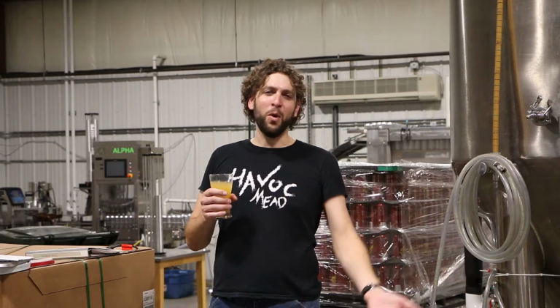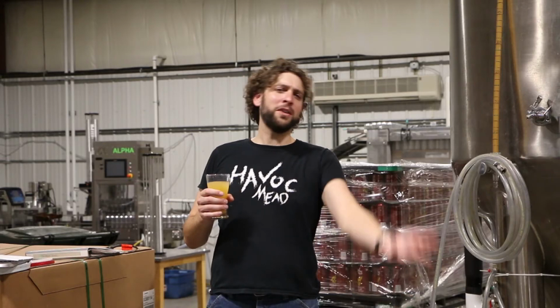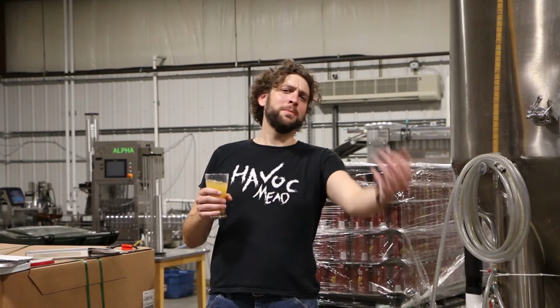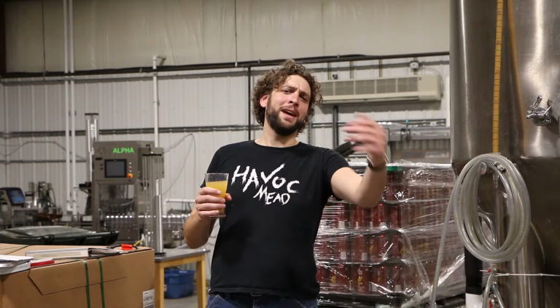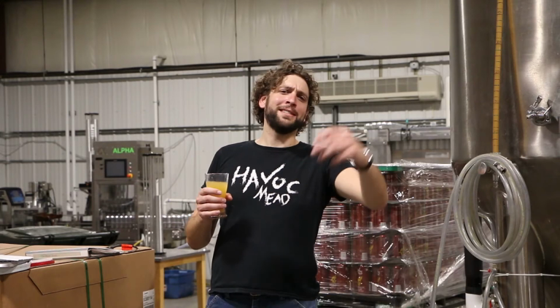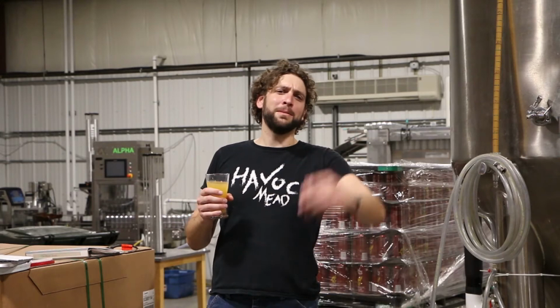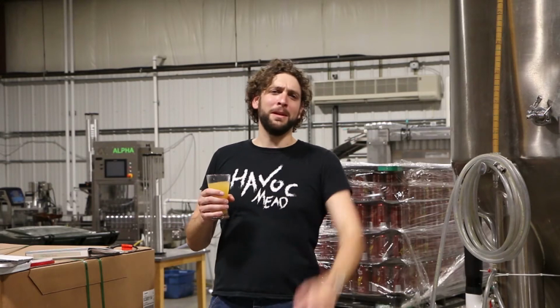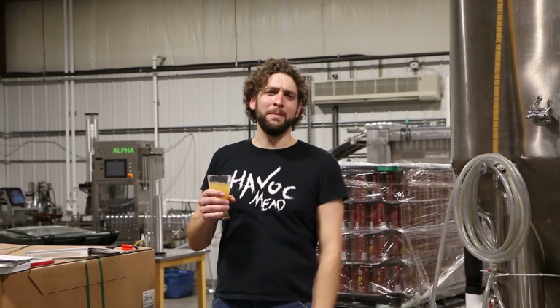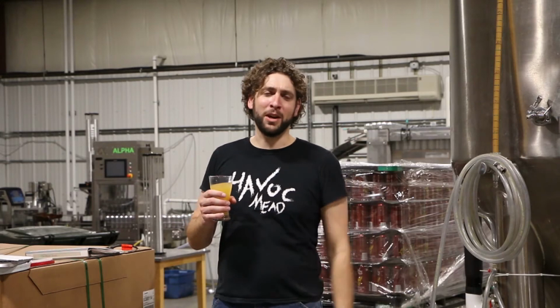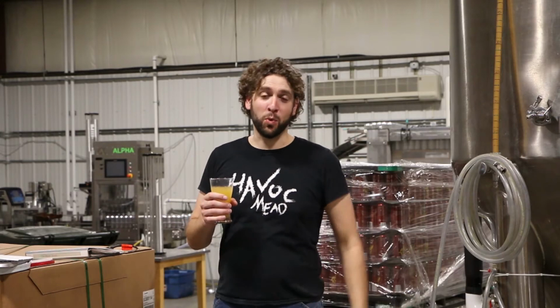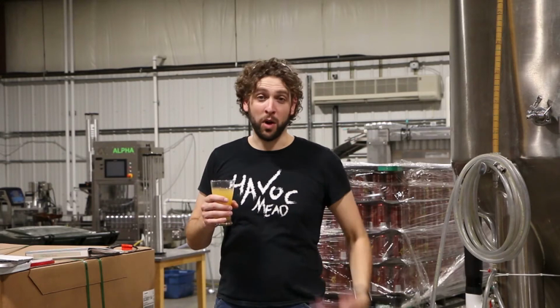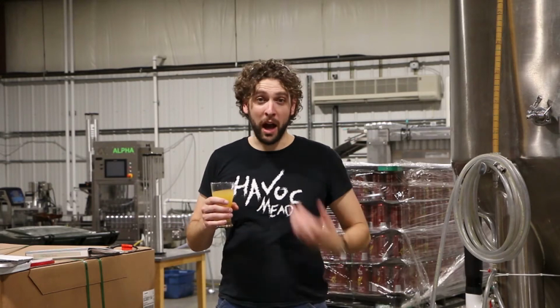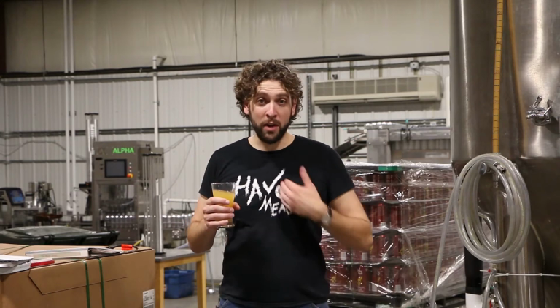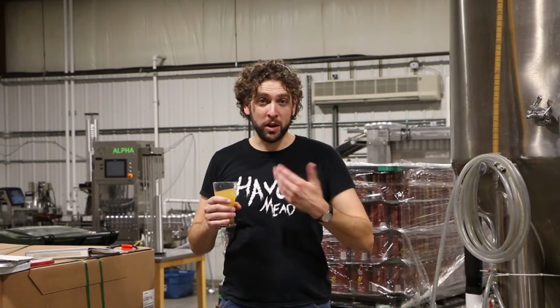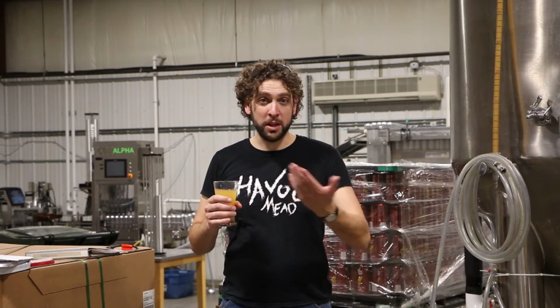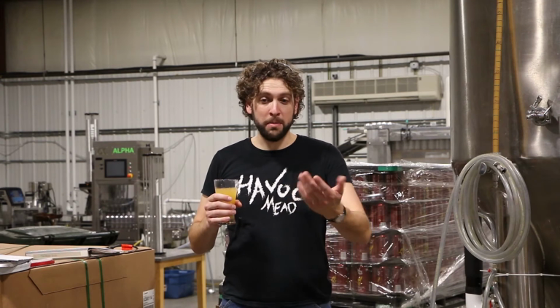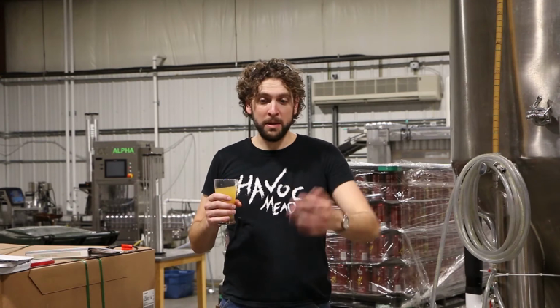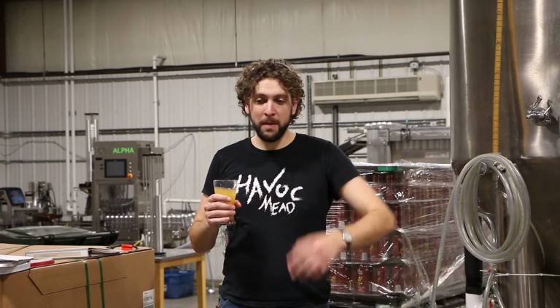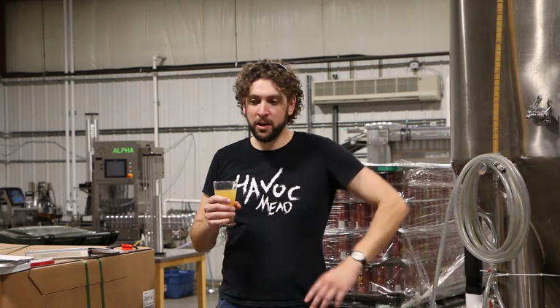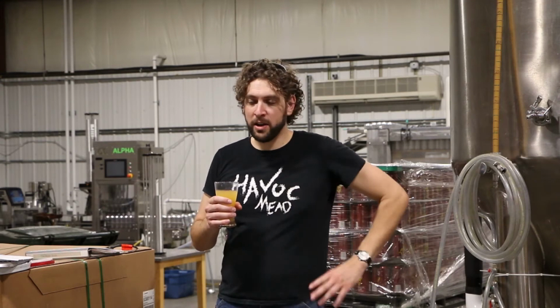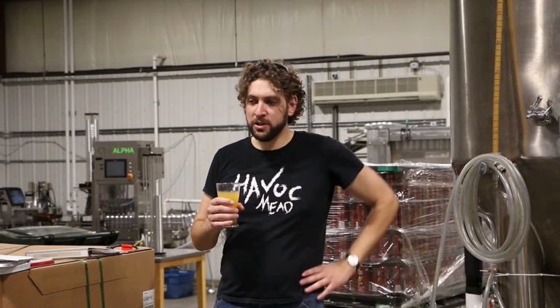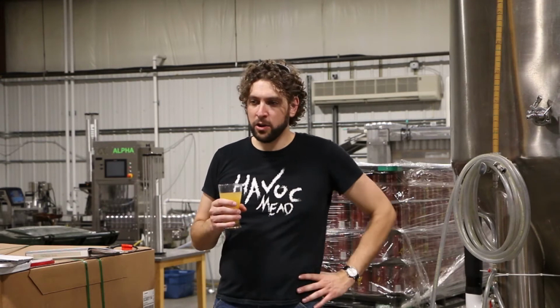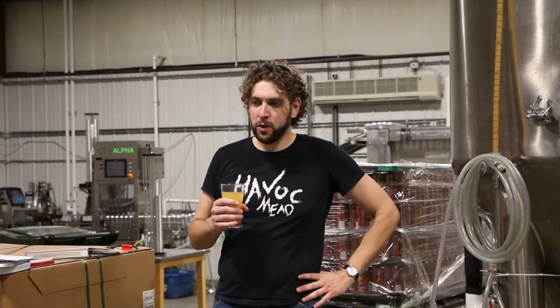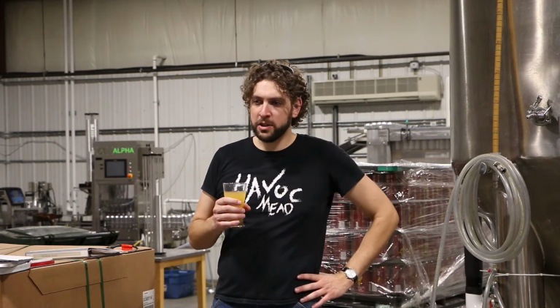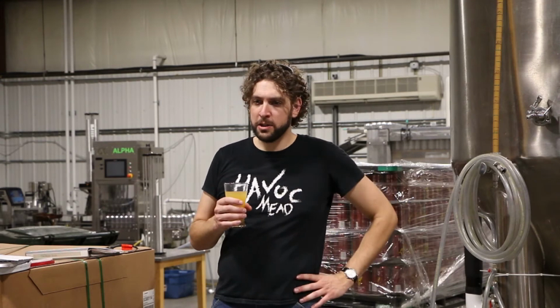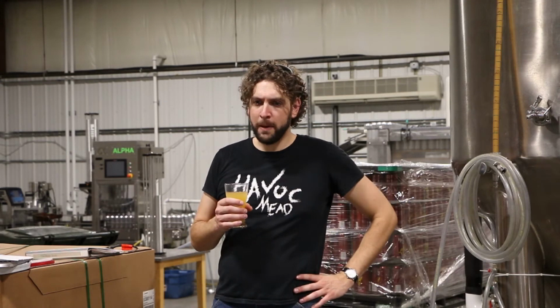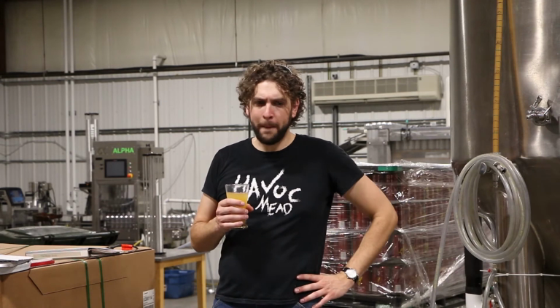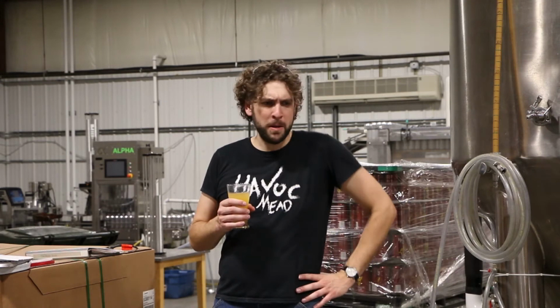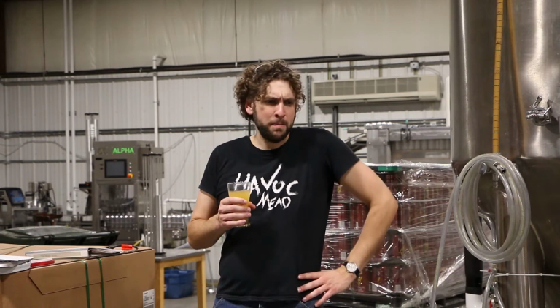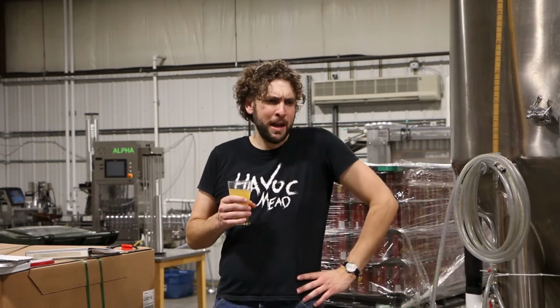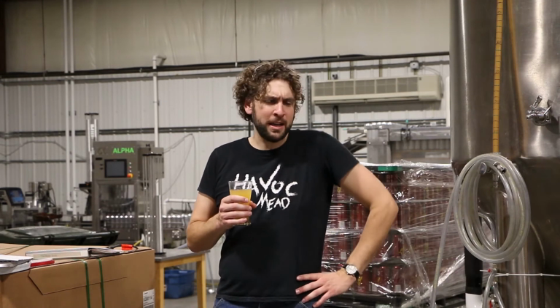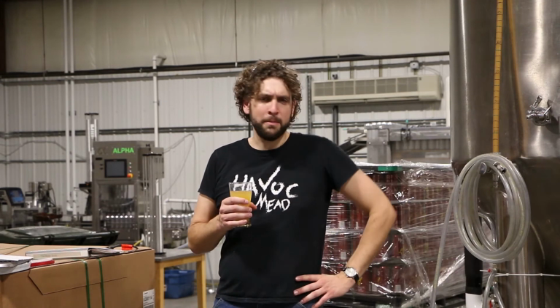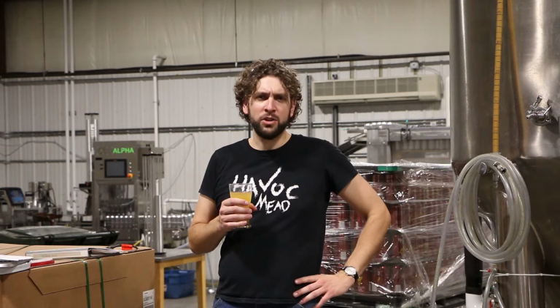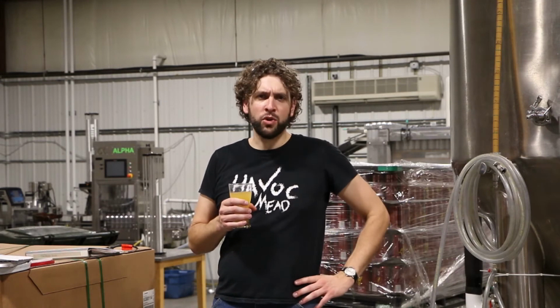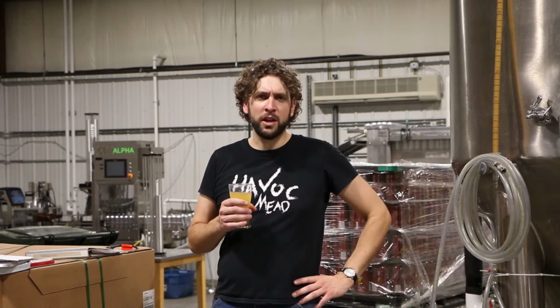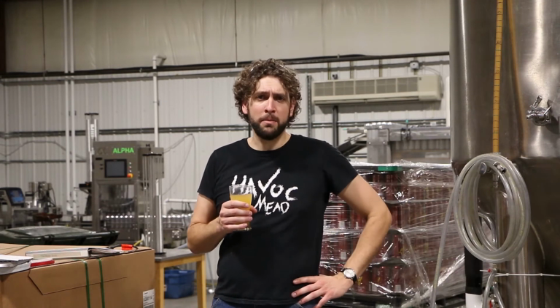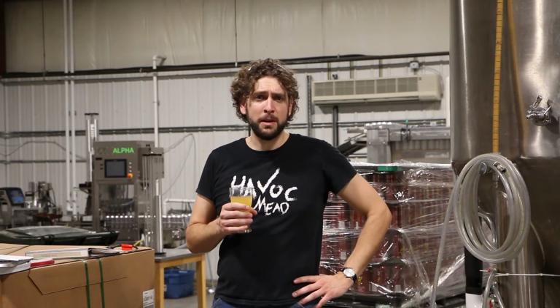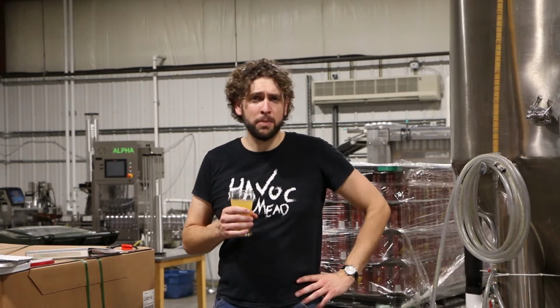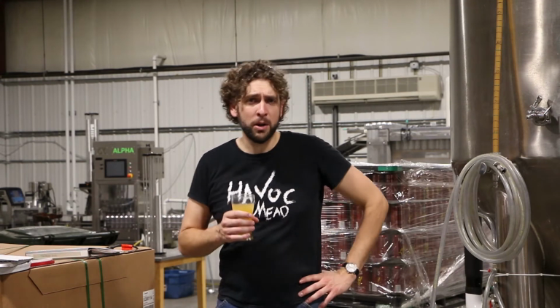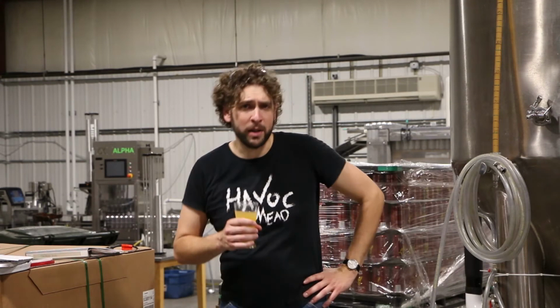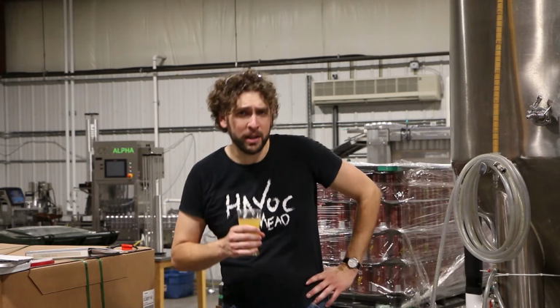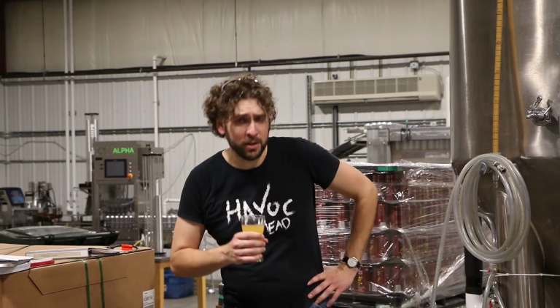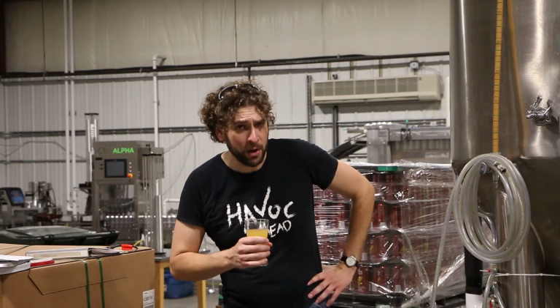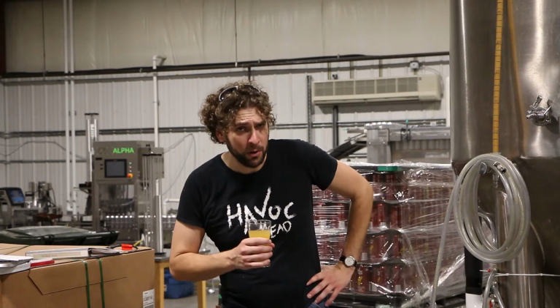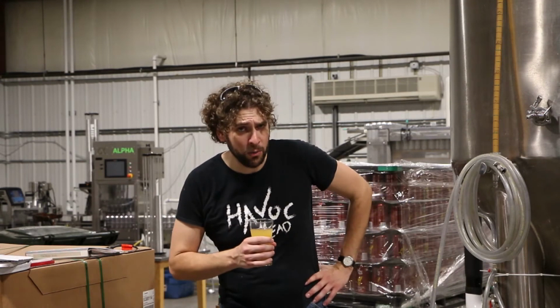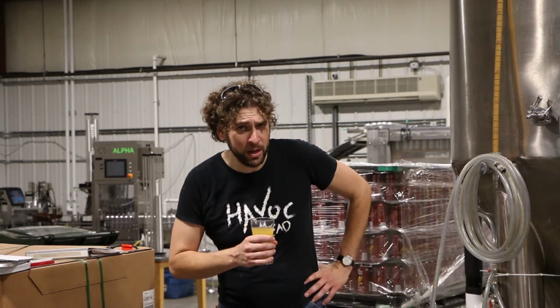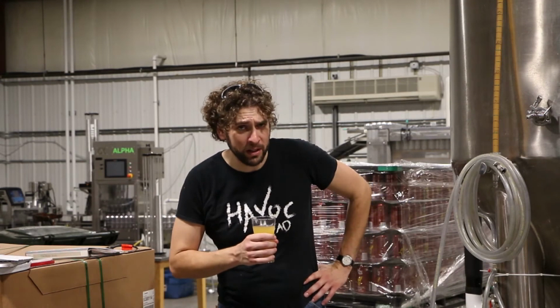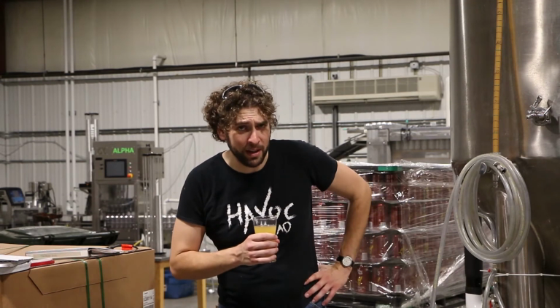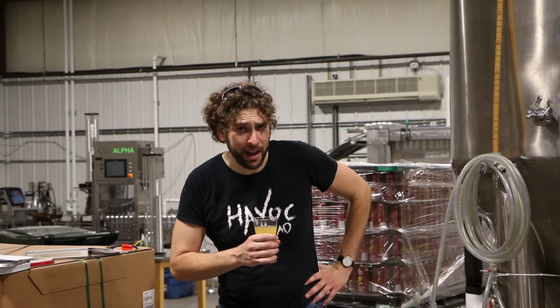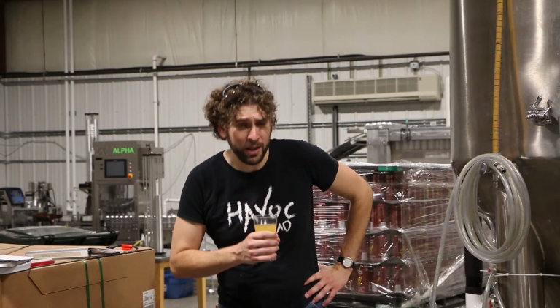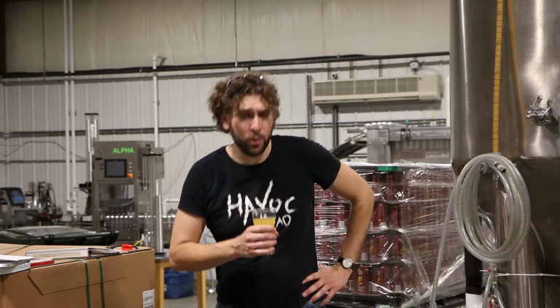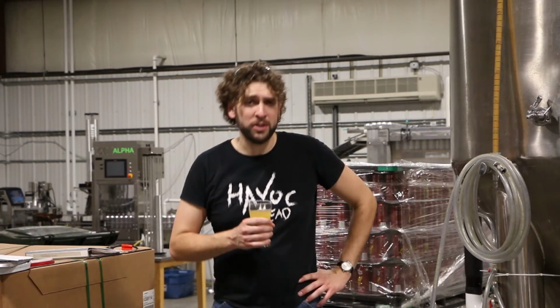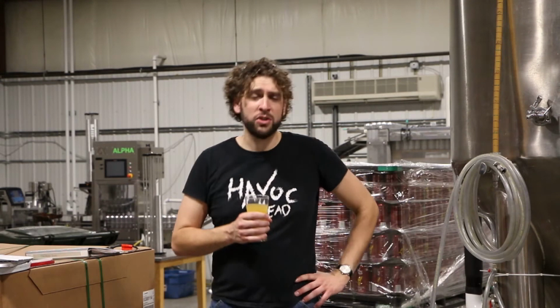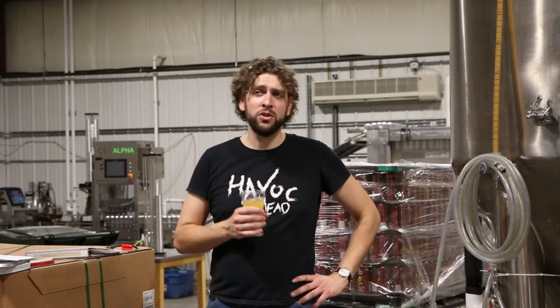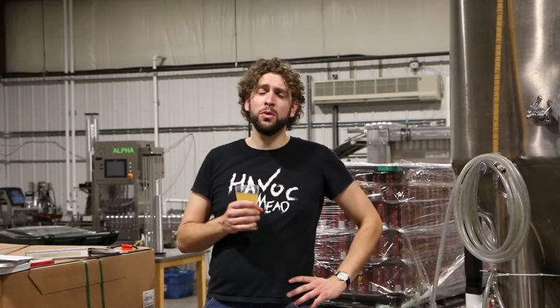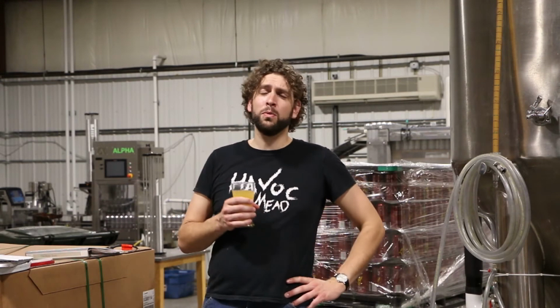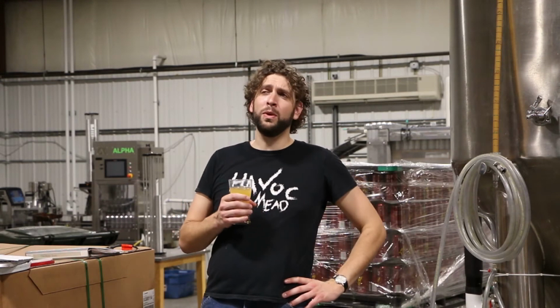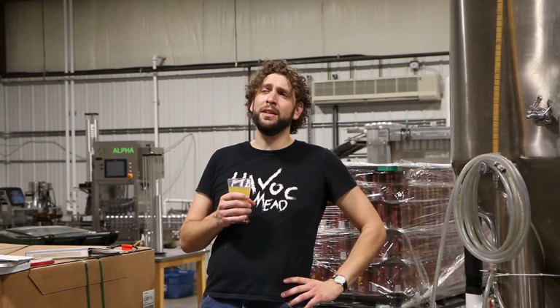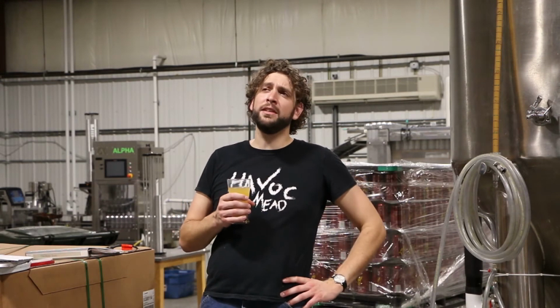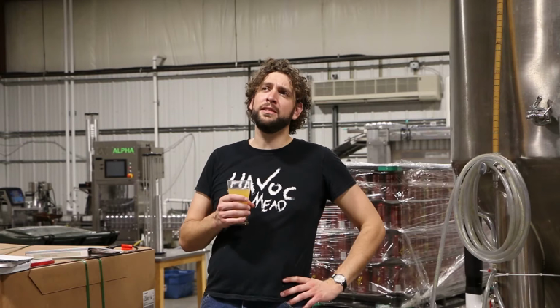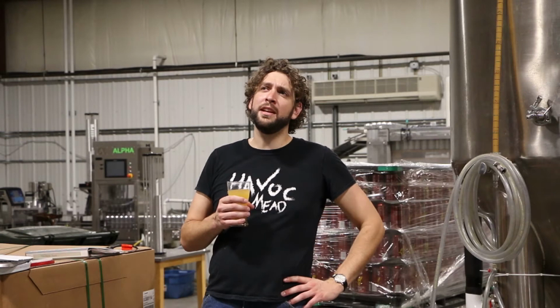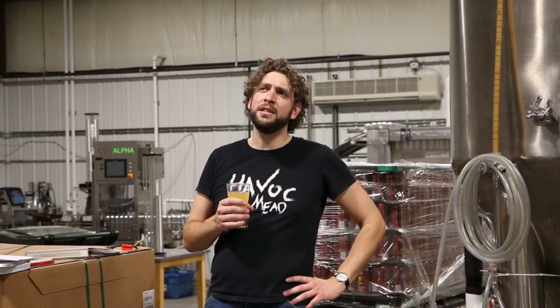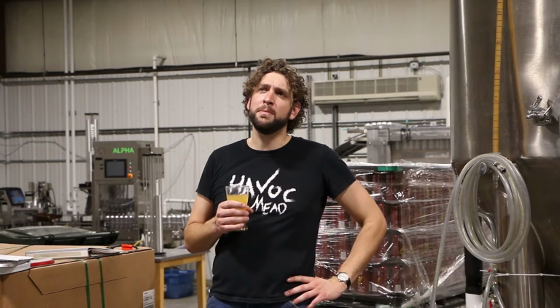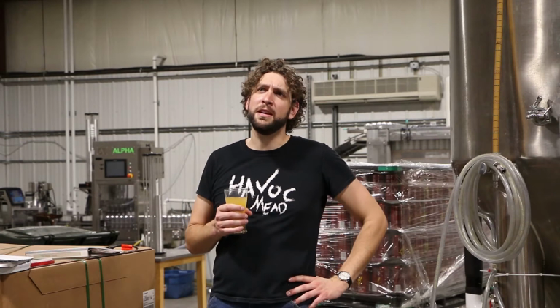Welcome to Ask the Meat Maker, where I, Ricky the Meat Maker, answer your questions about meat making, meat drinking, meat brewing, and really any question you're willing to send to me.